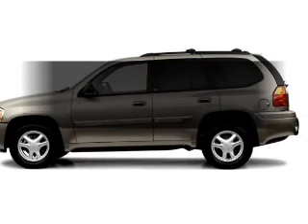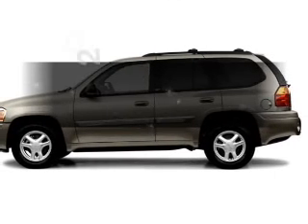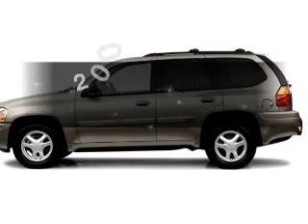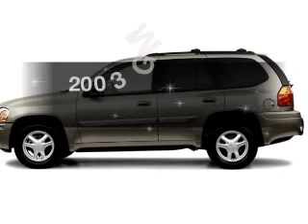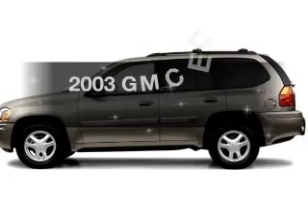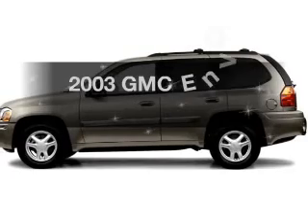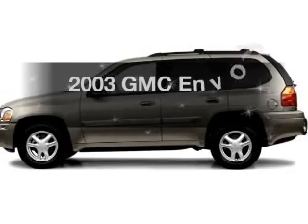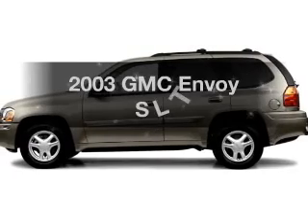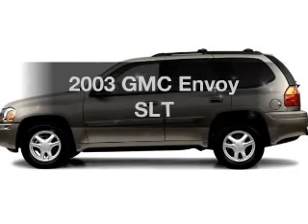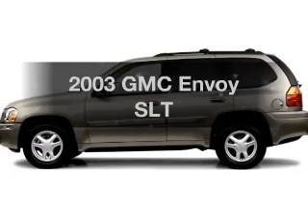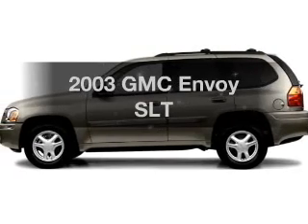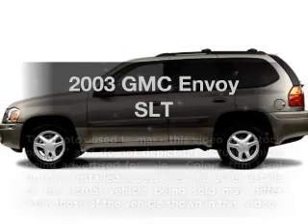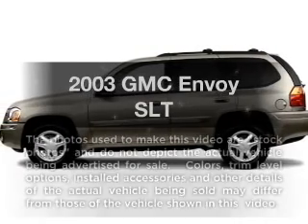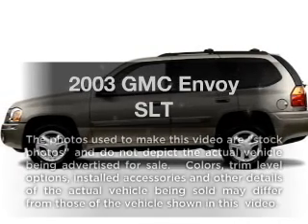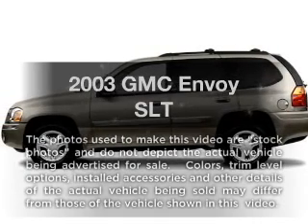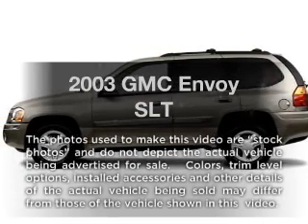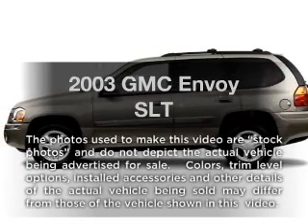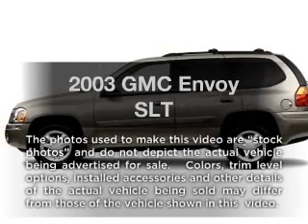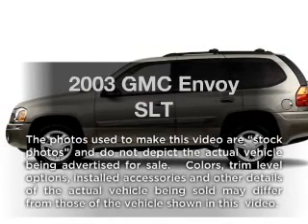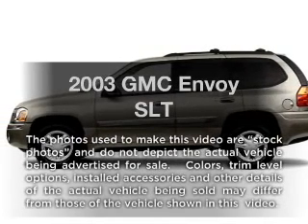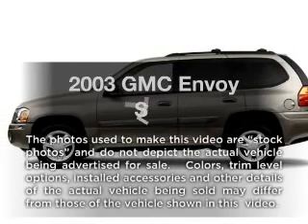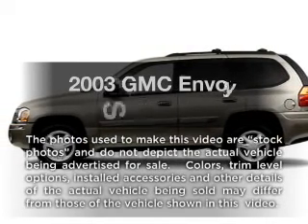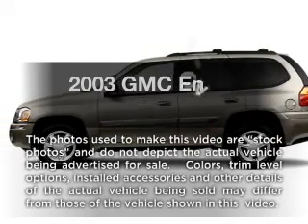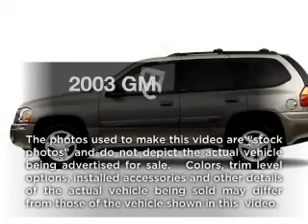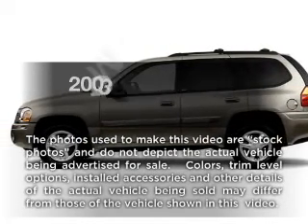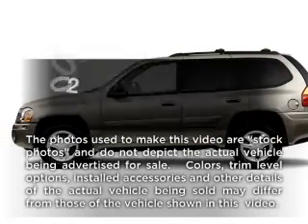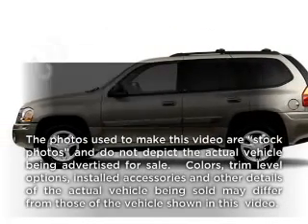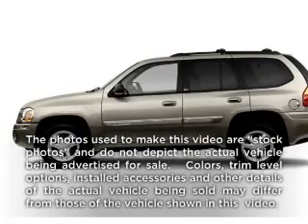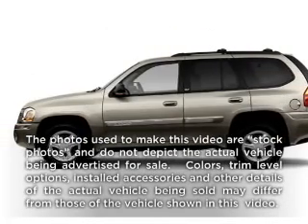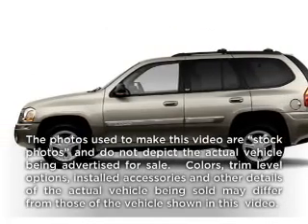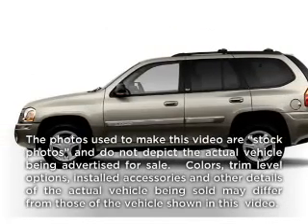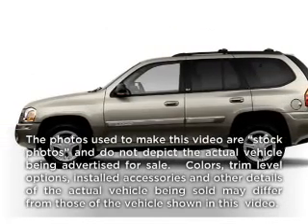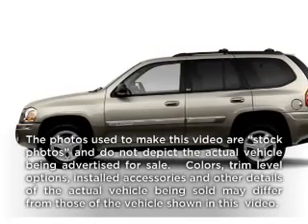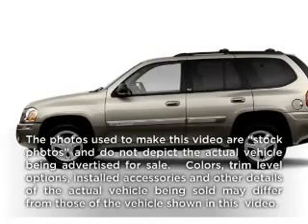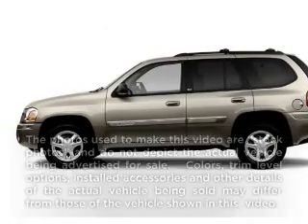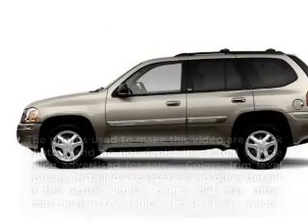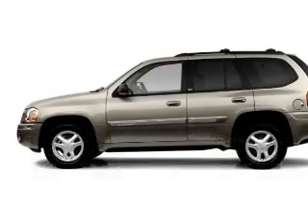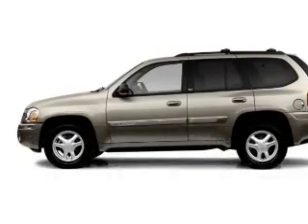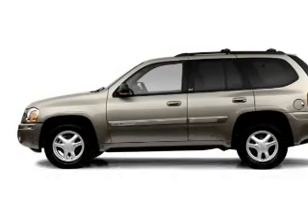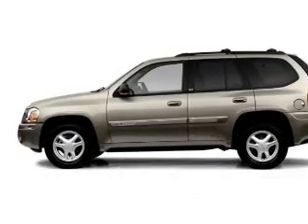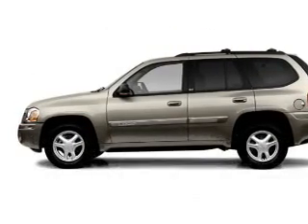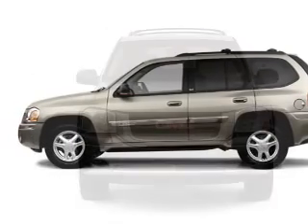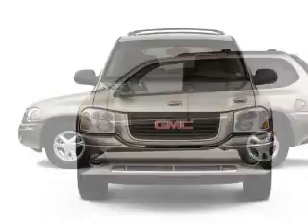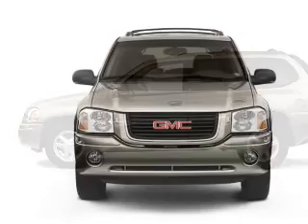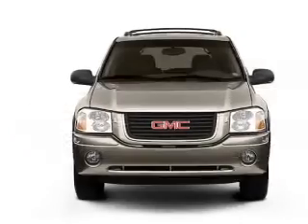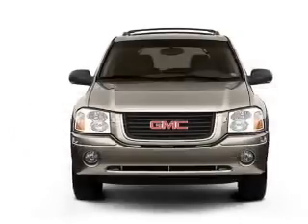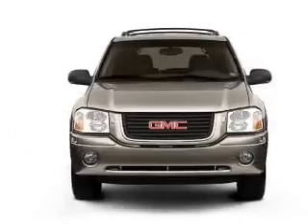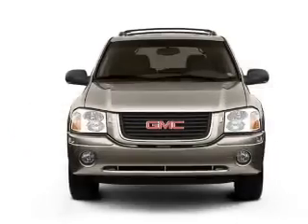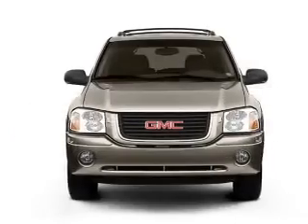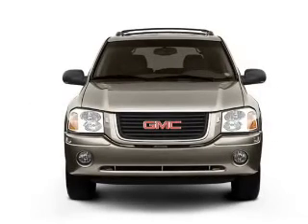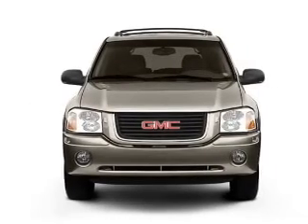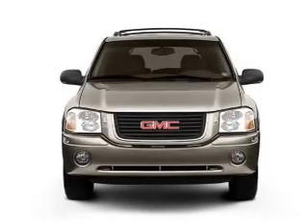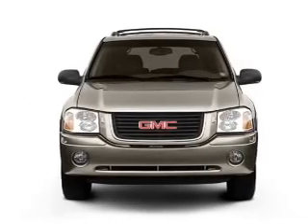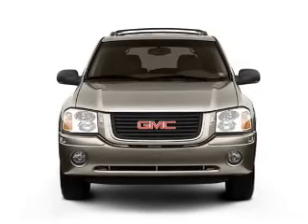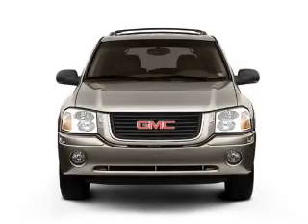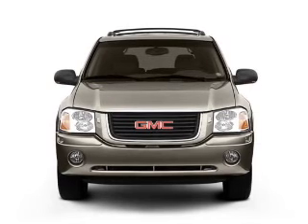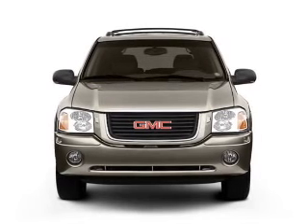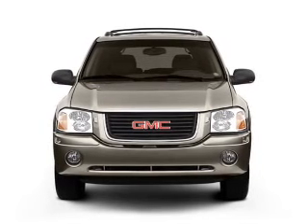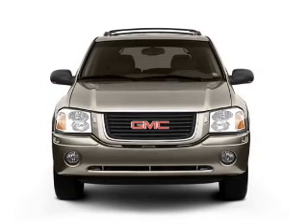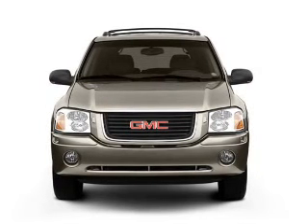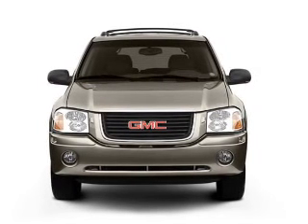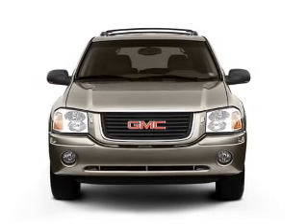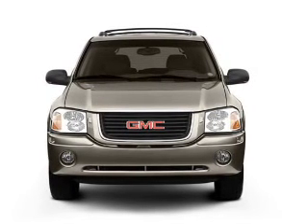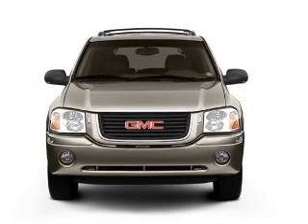Imagine yourself in this 2003 GMC Envoy. If you're looking for an automobile with great attributes, look no further.